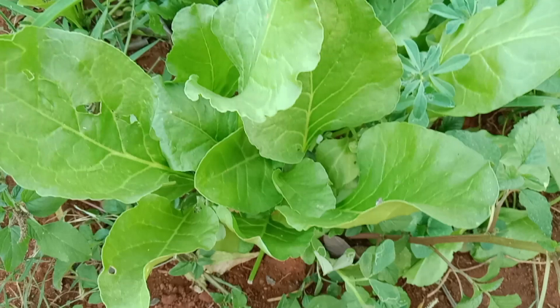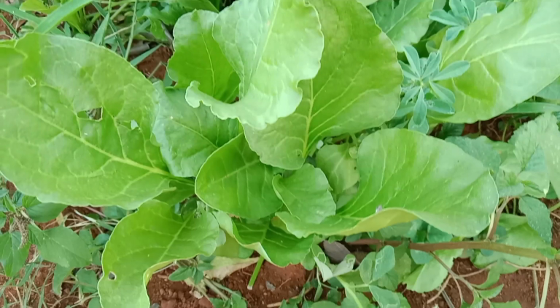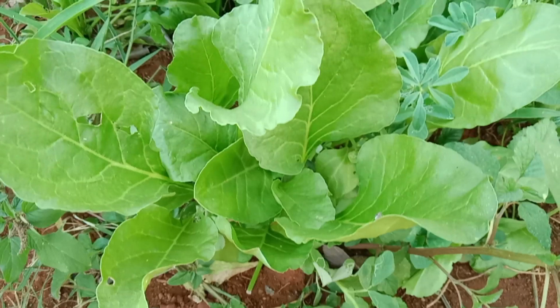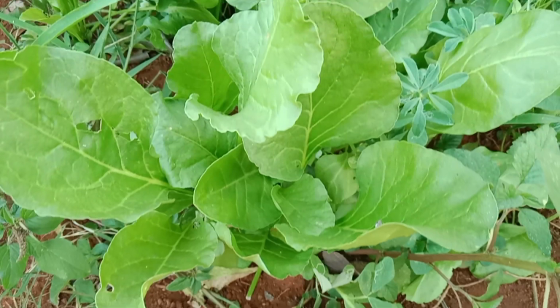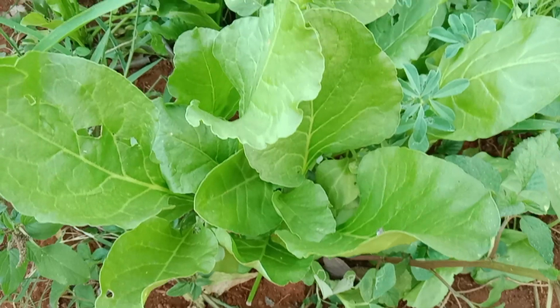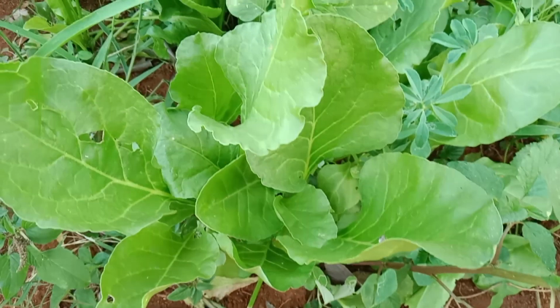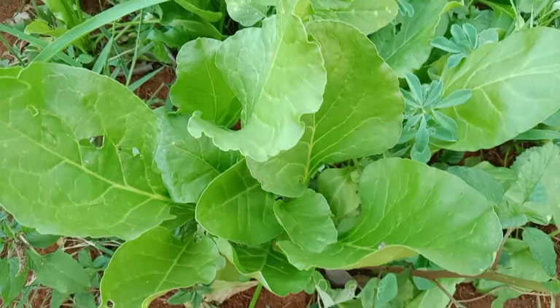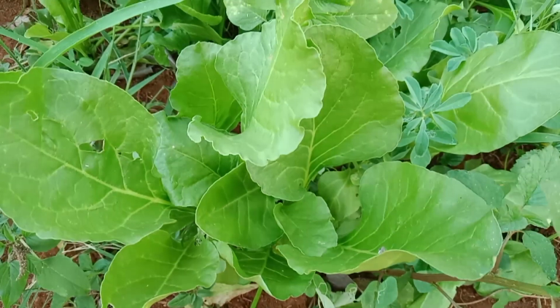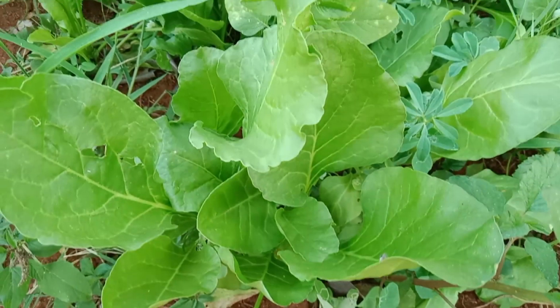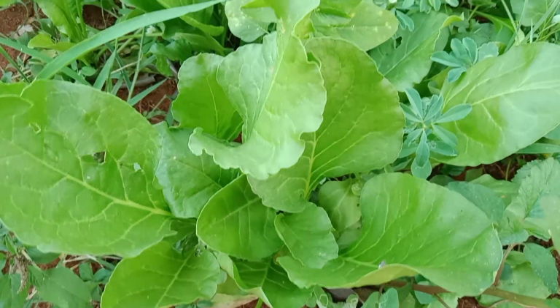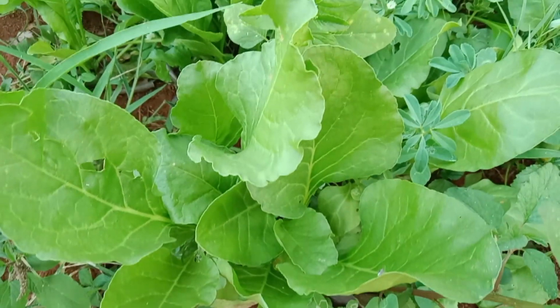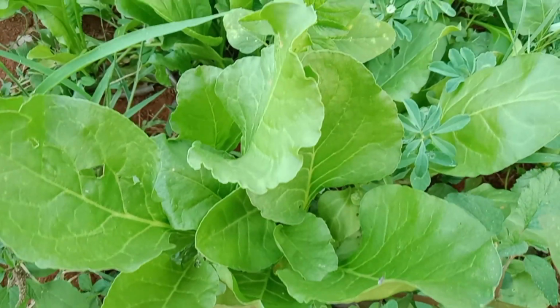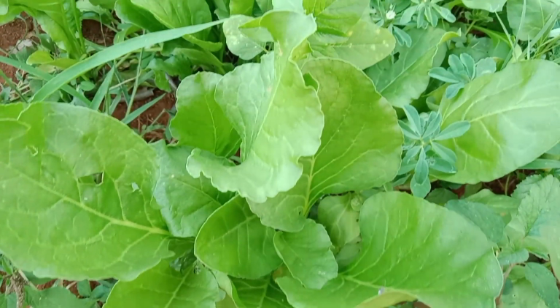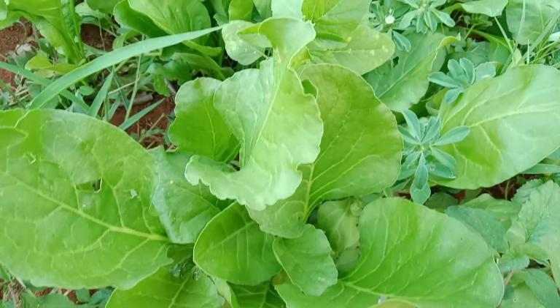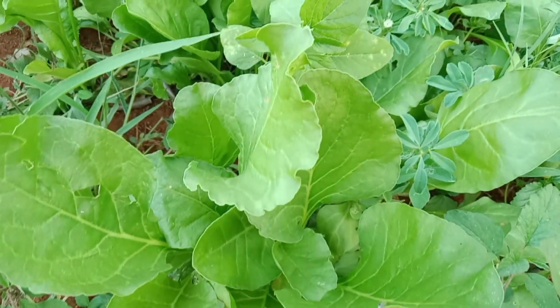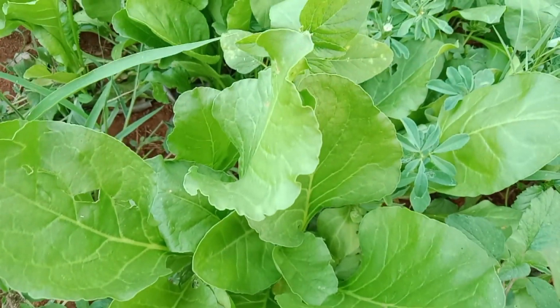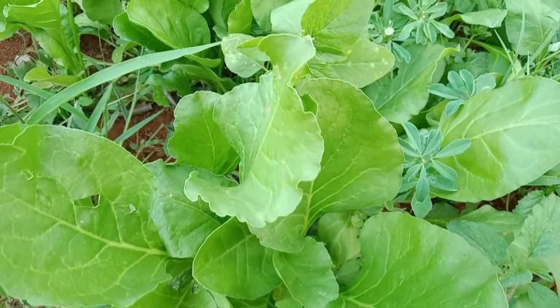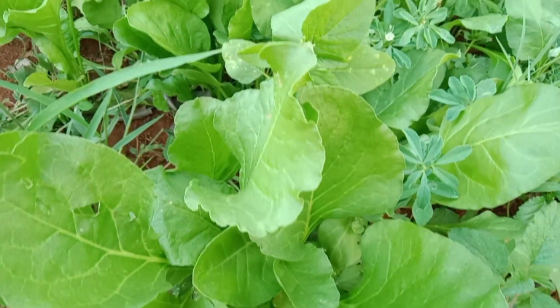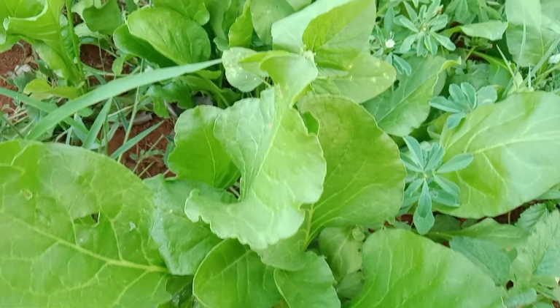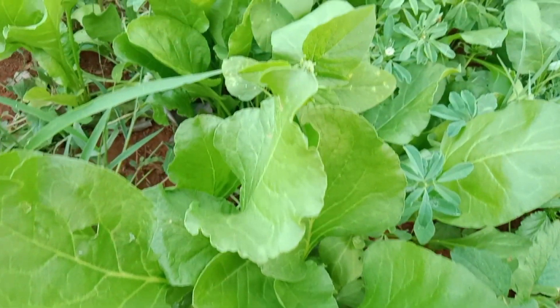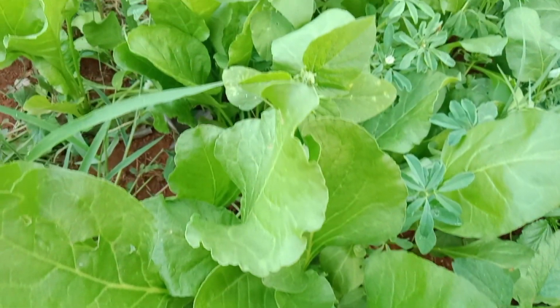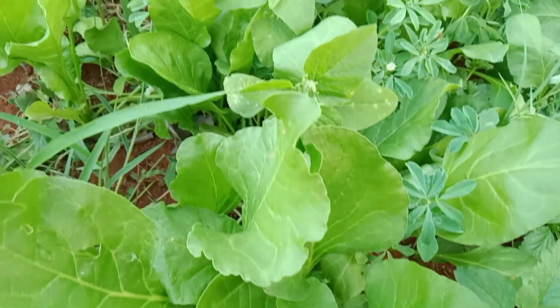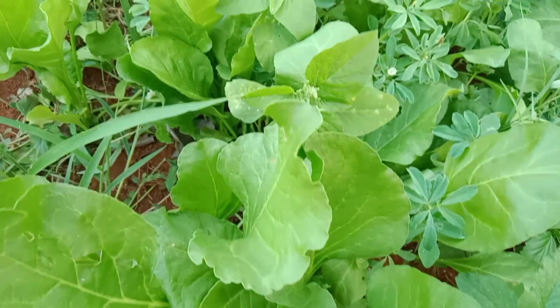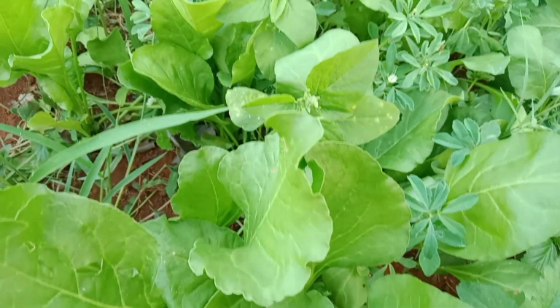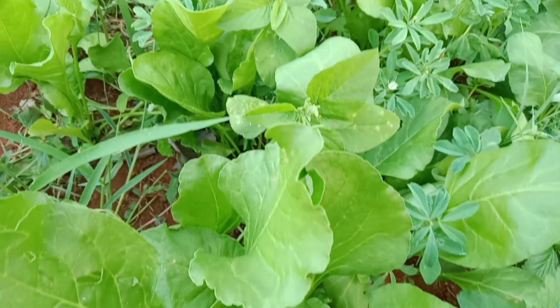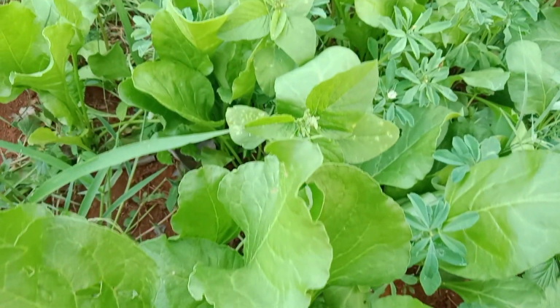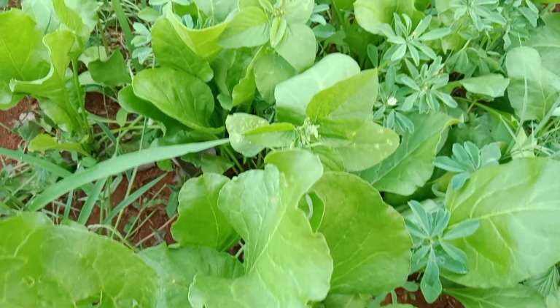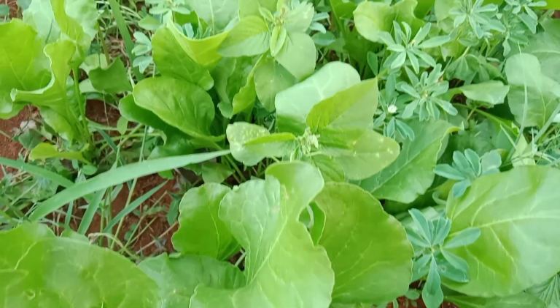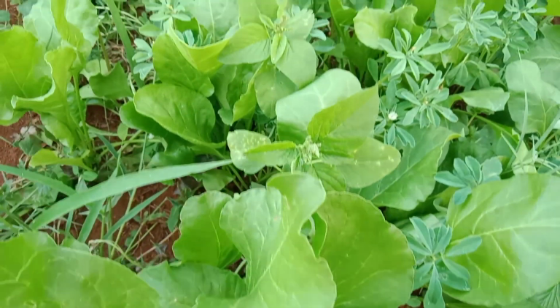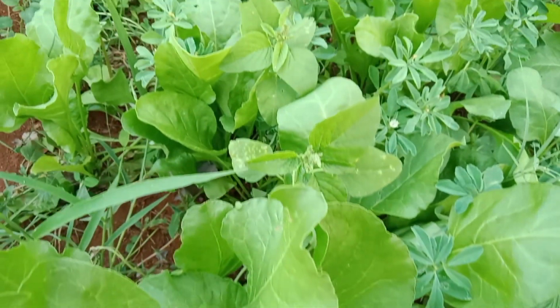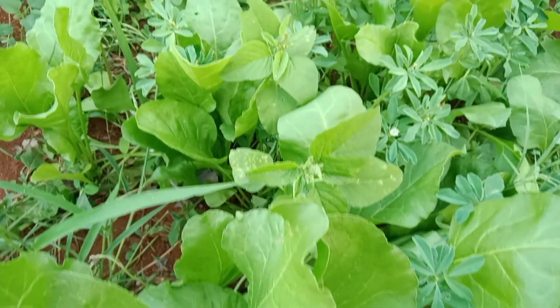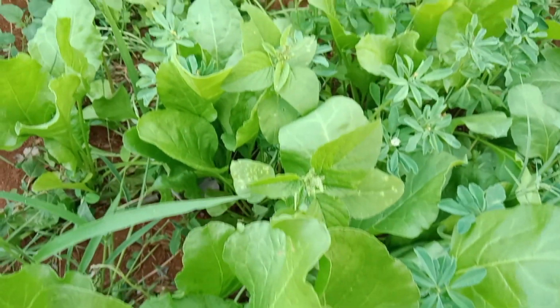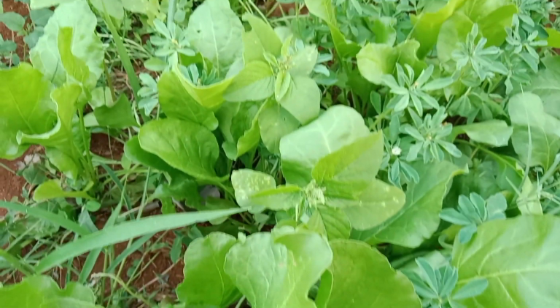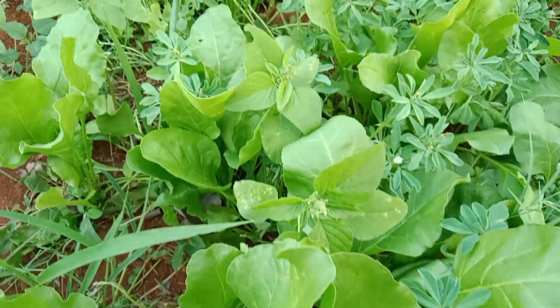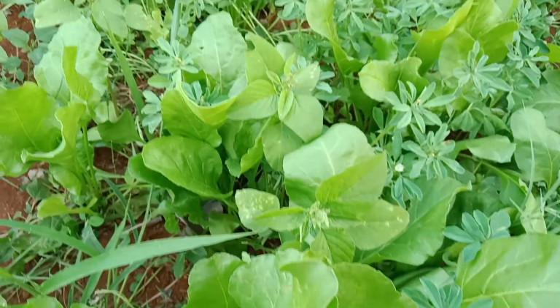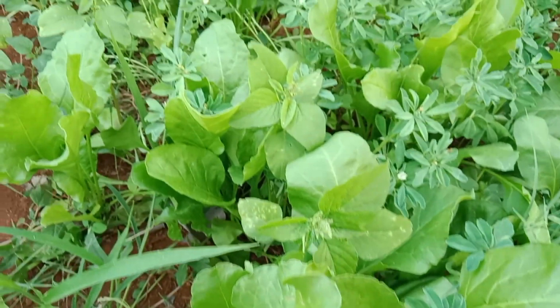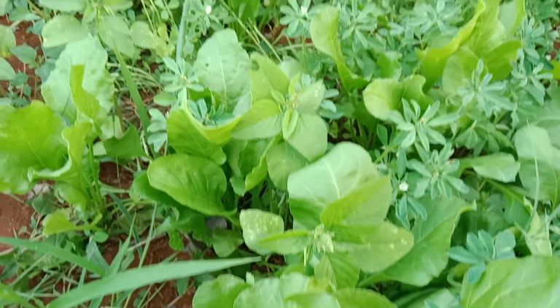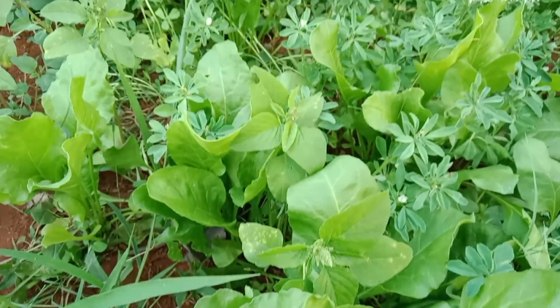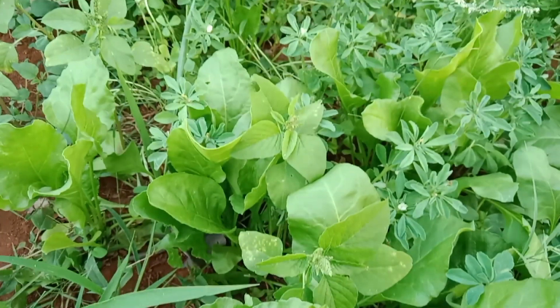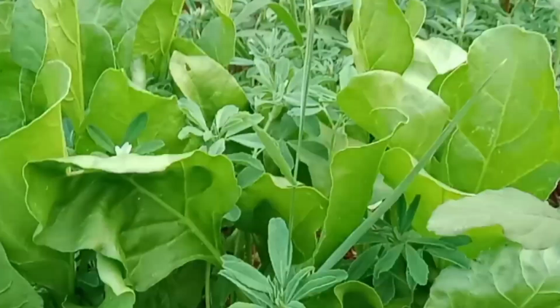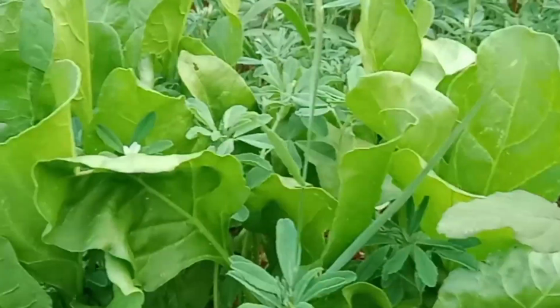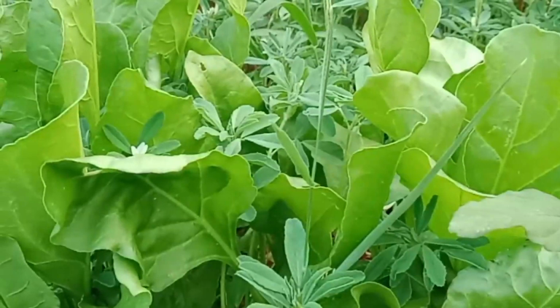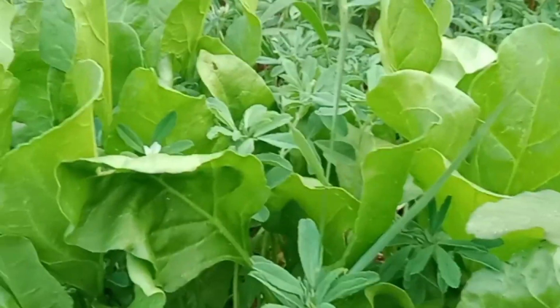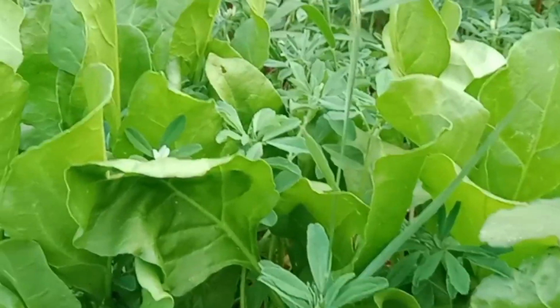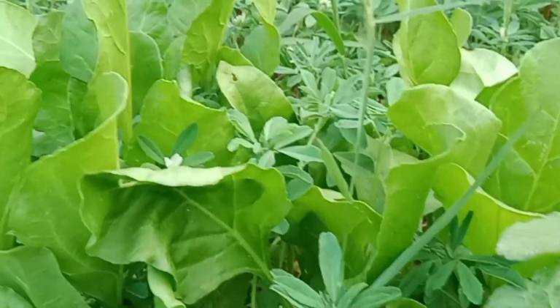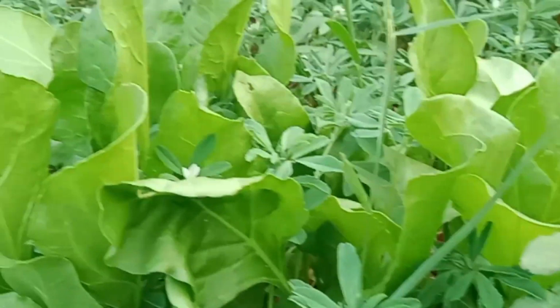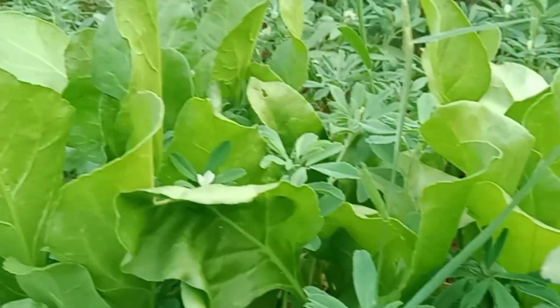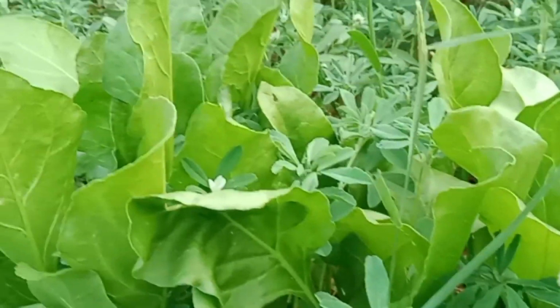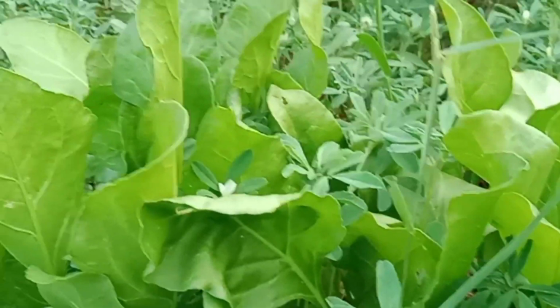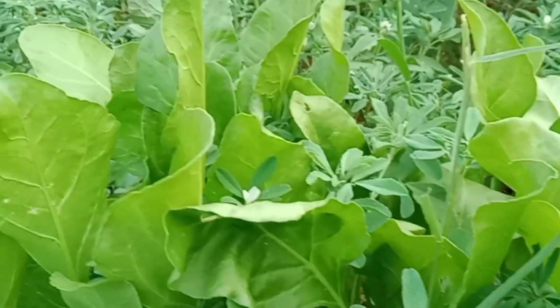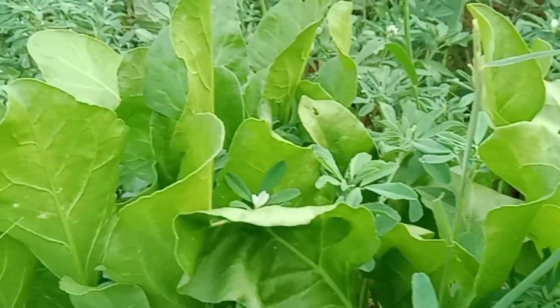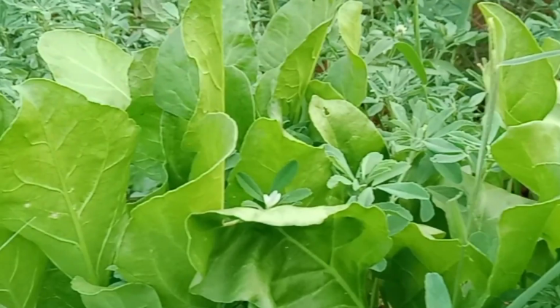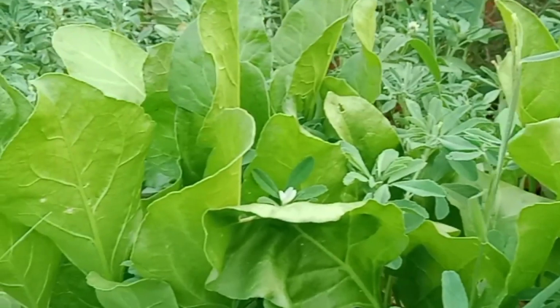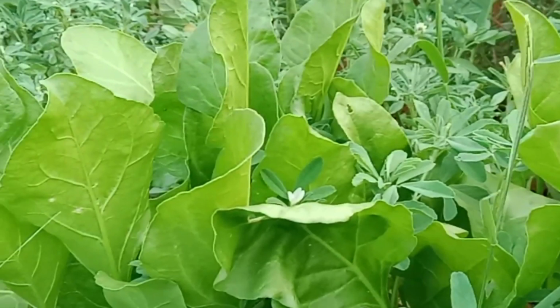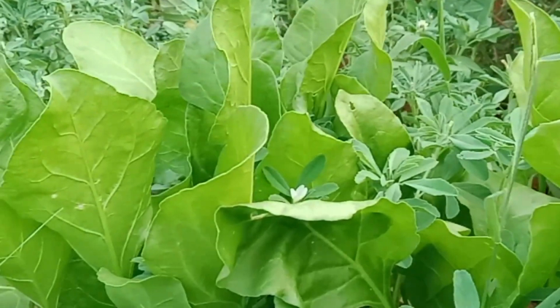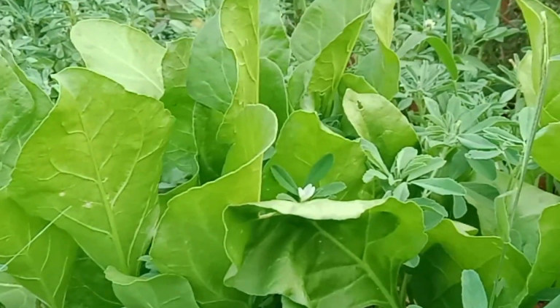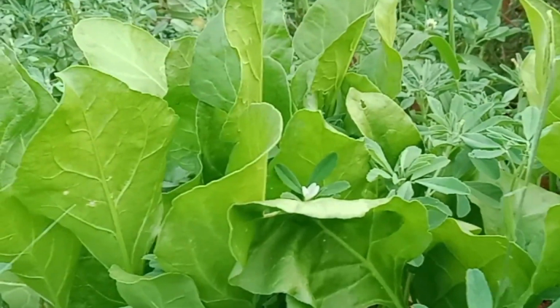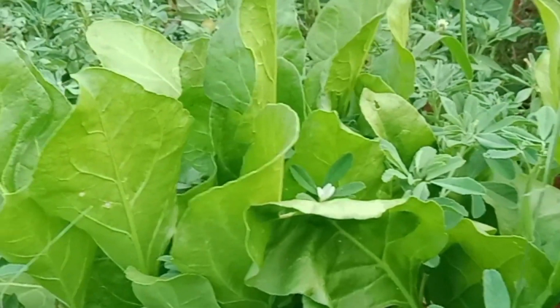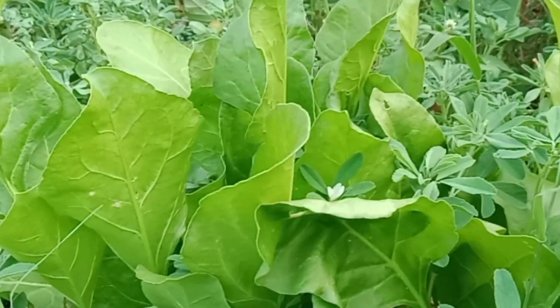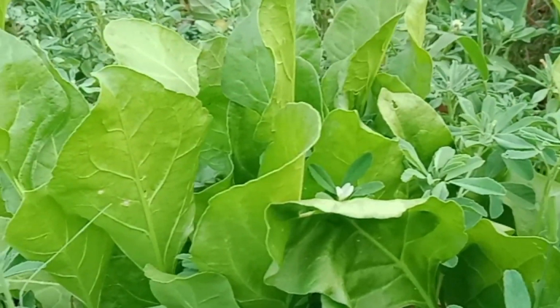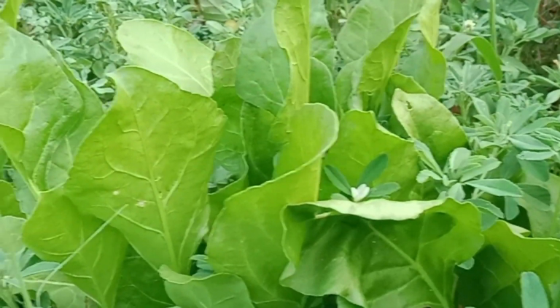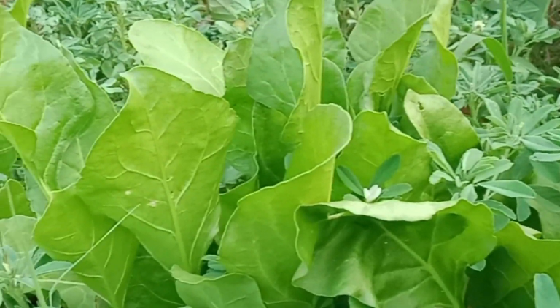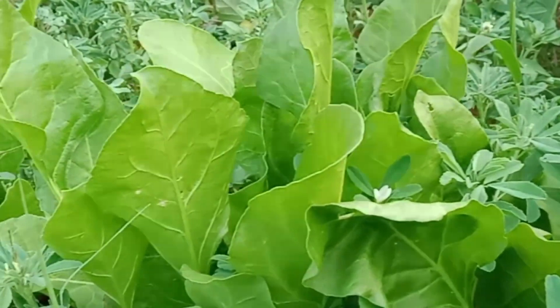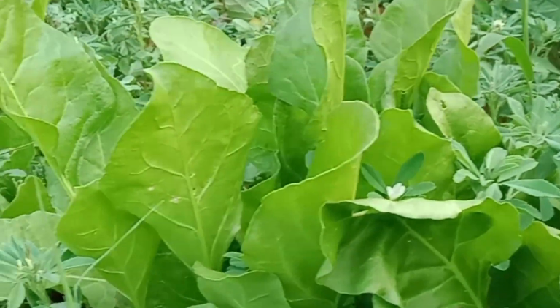Hi guys. I am talking about wheat in the middle of the area. We are also going to make a little bit of a tree.